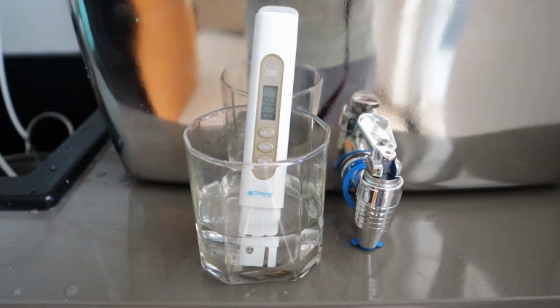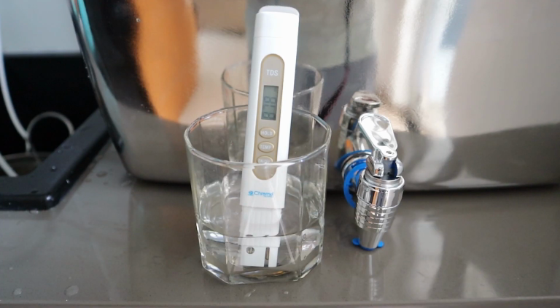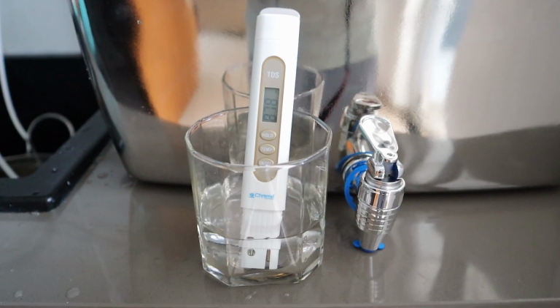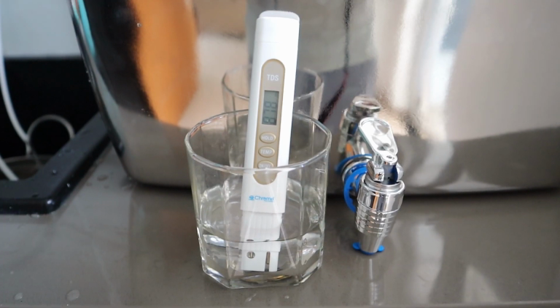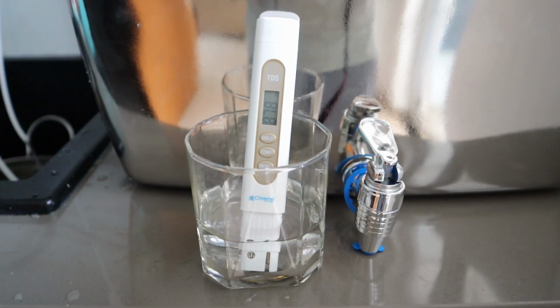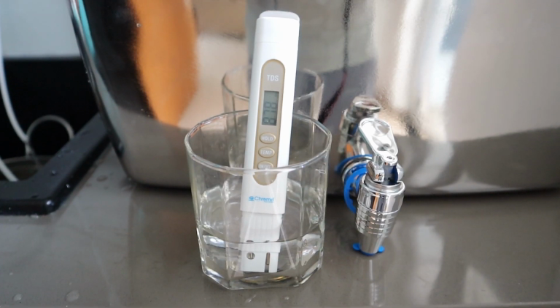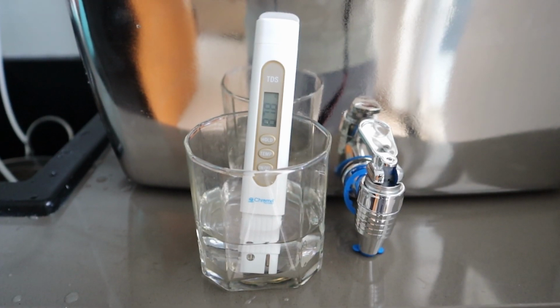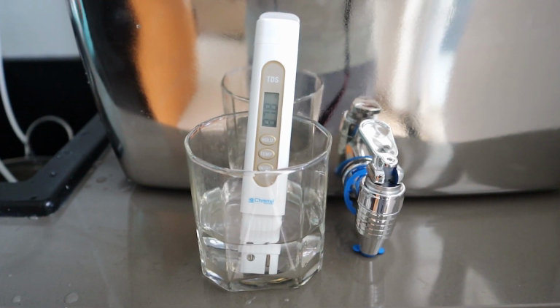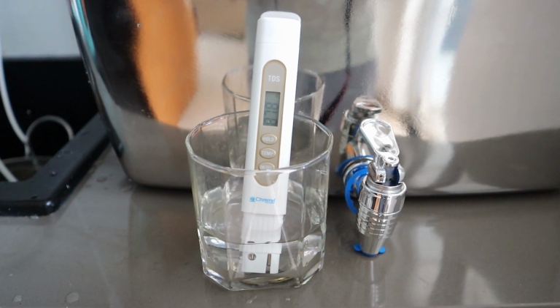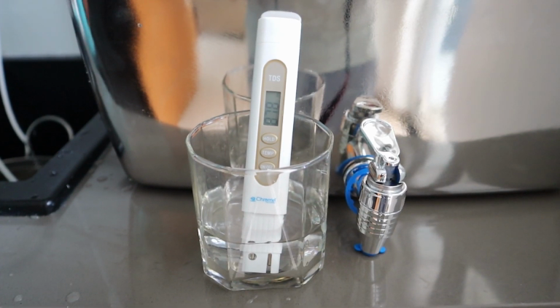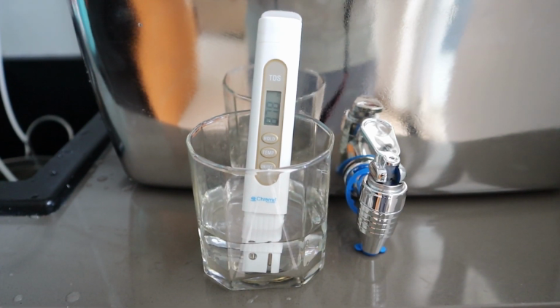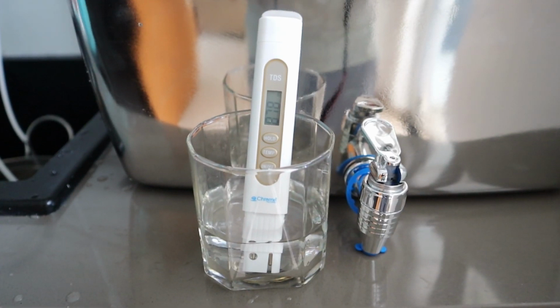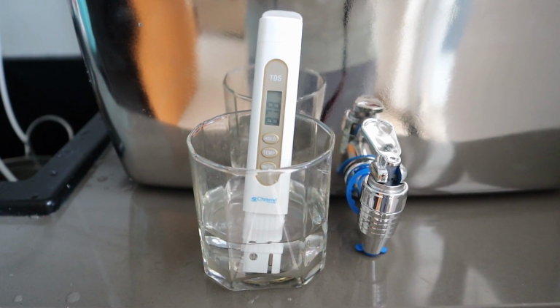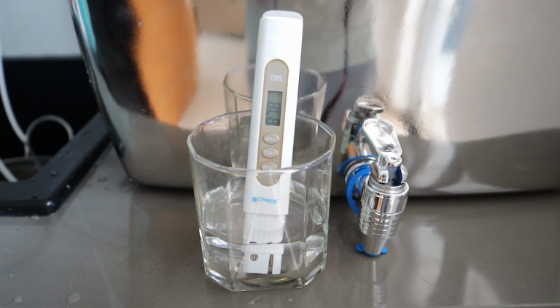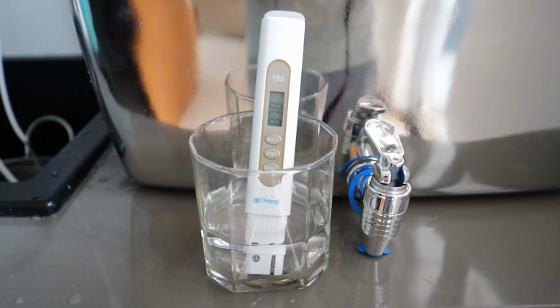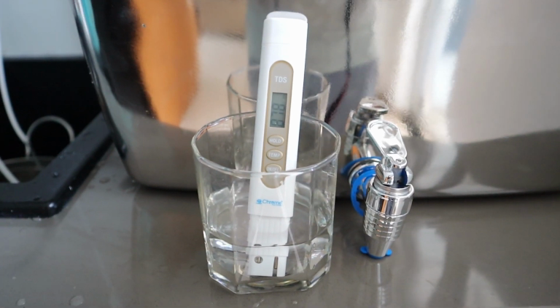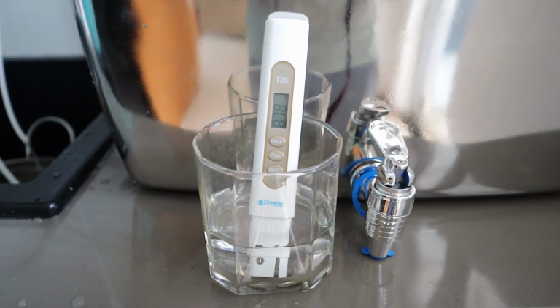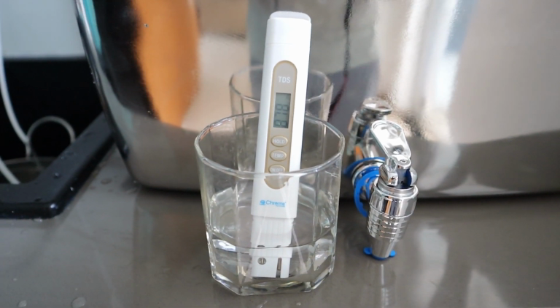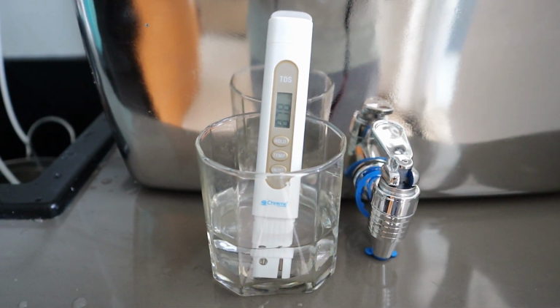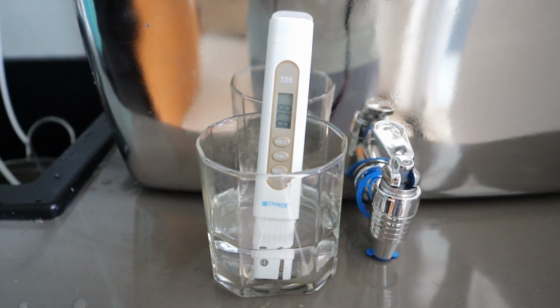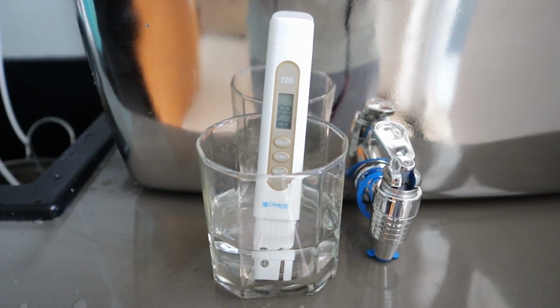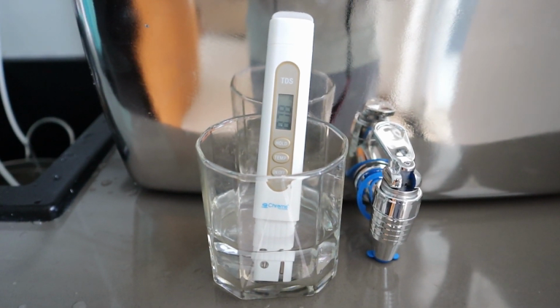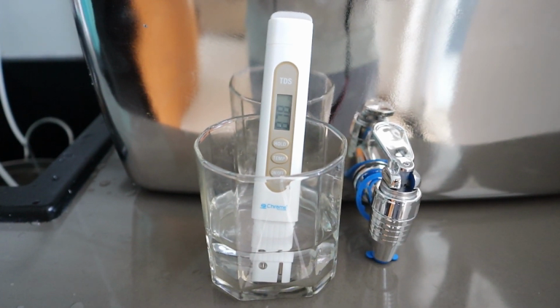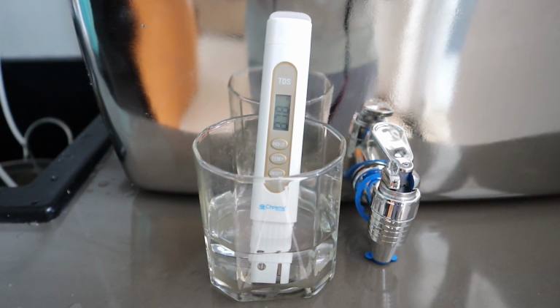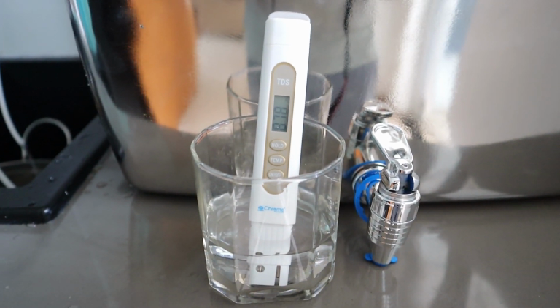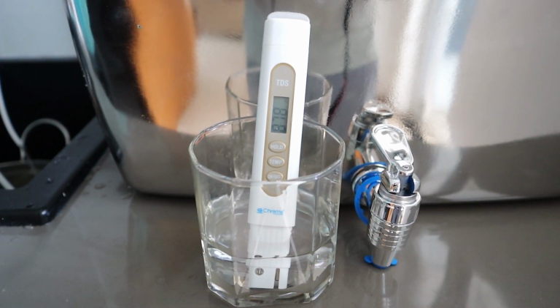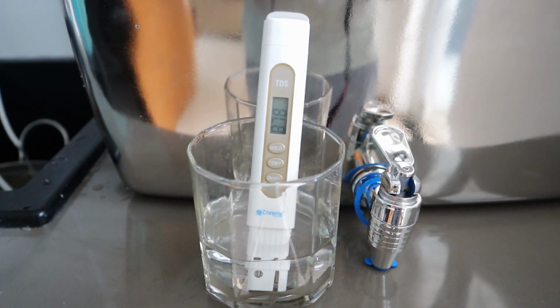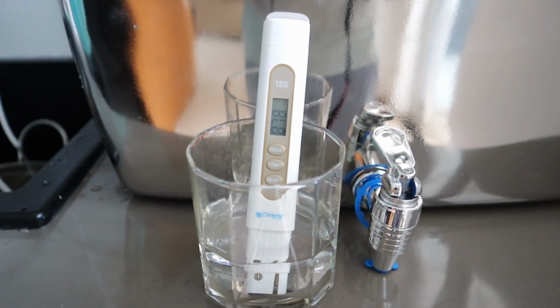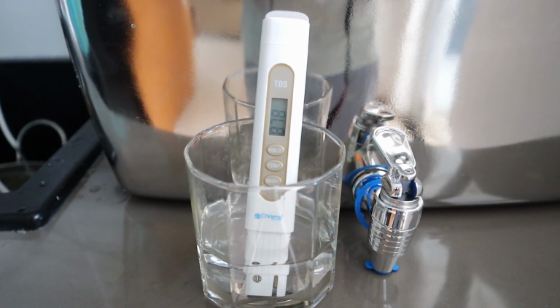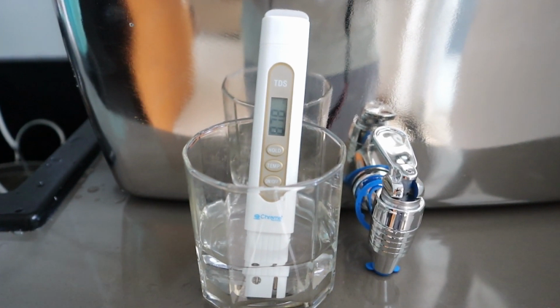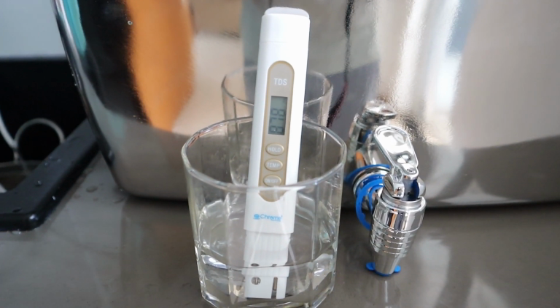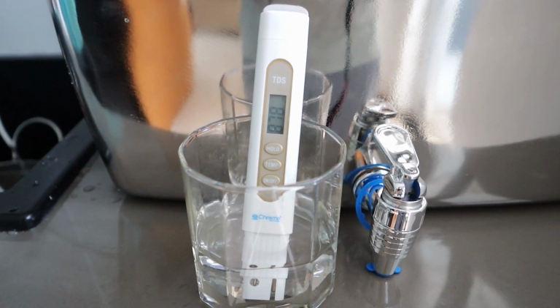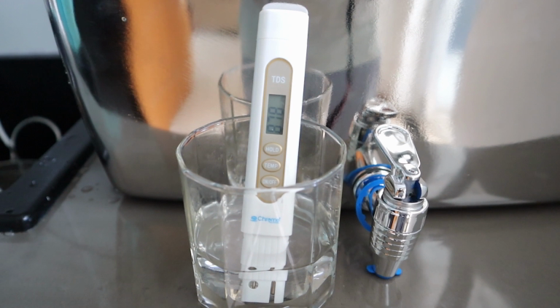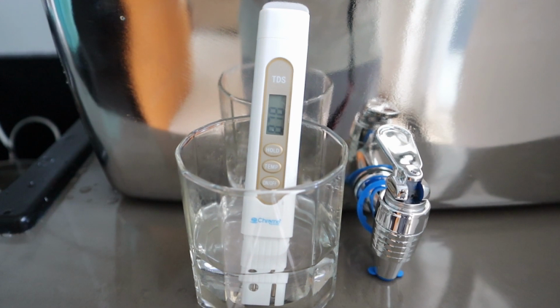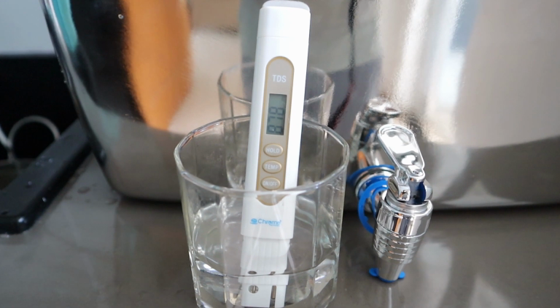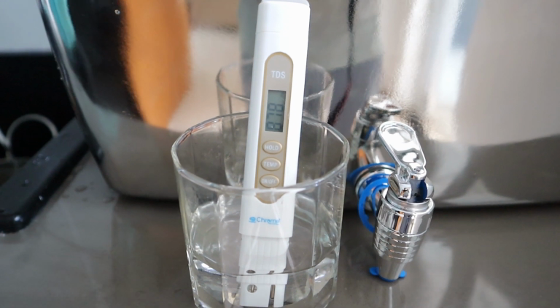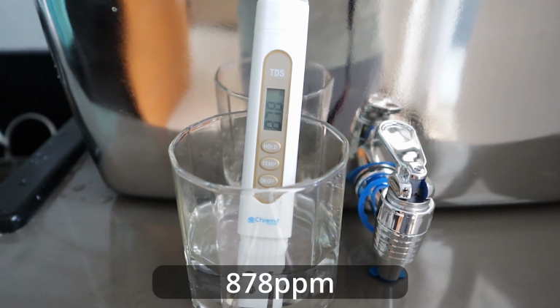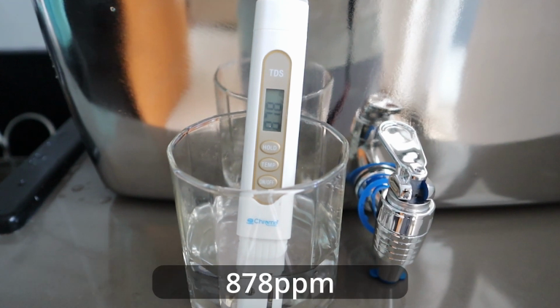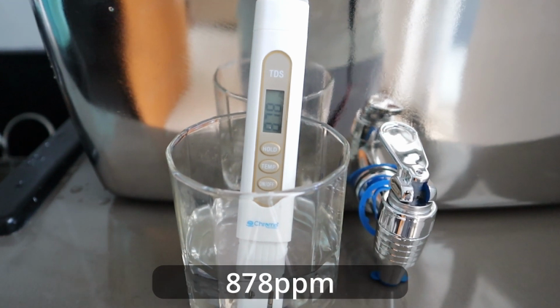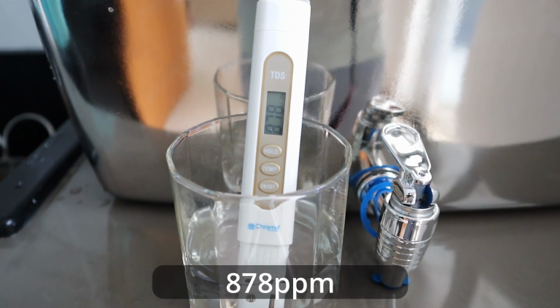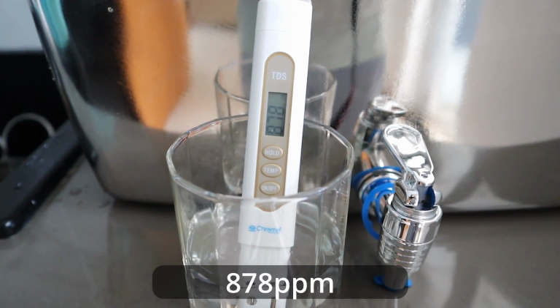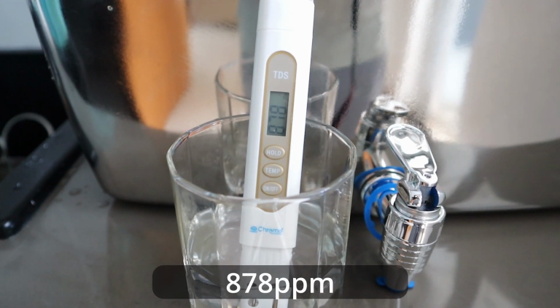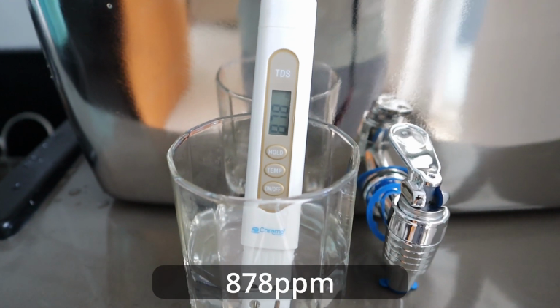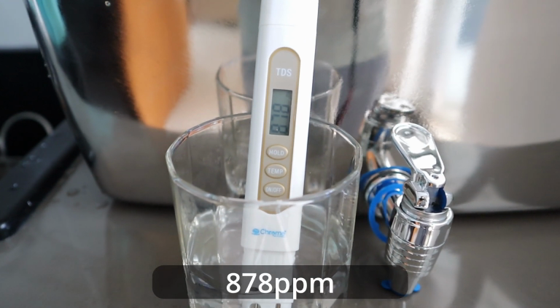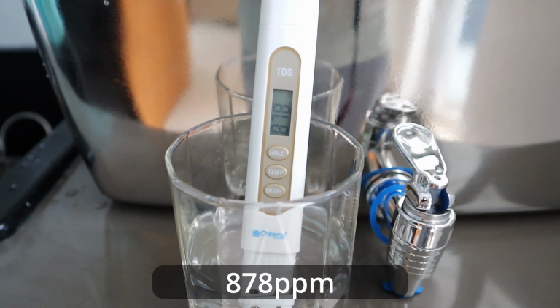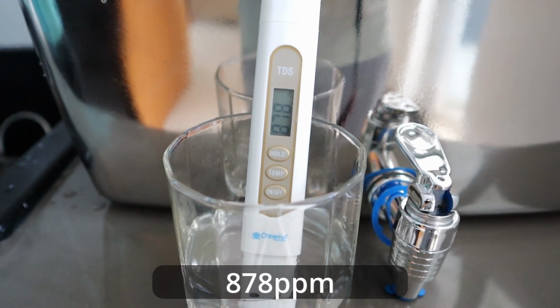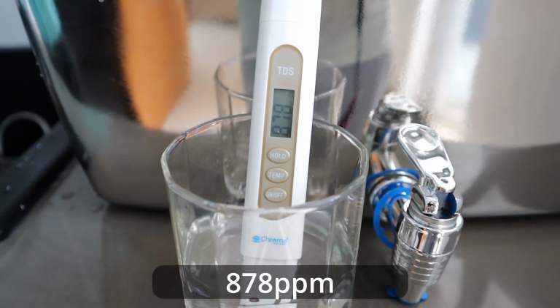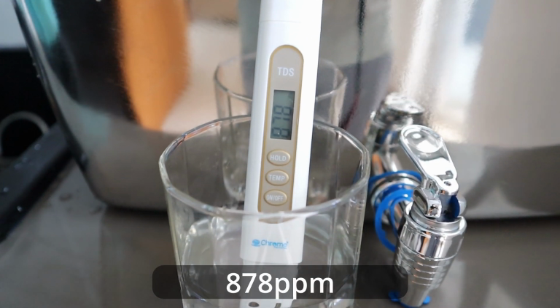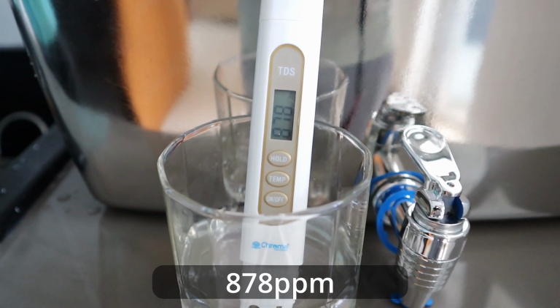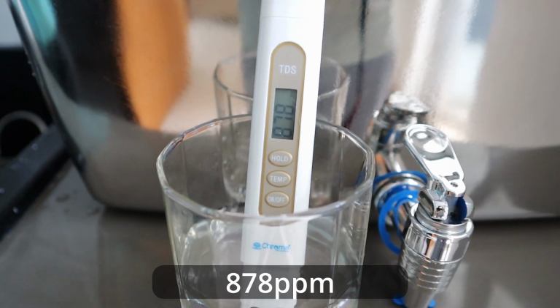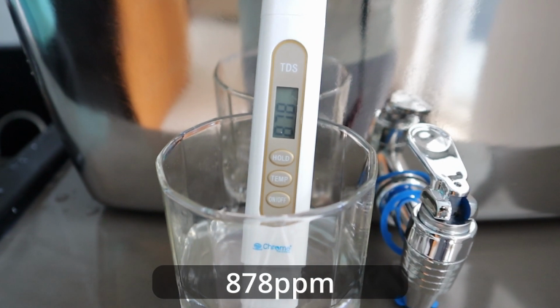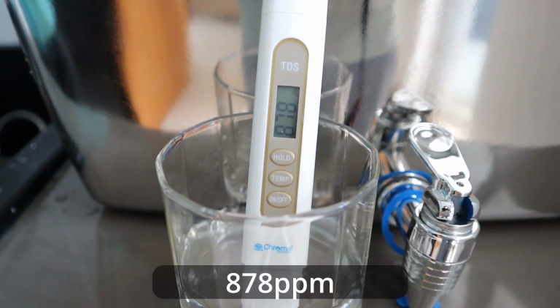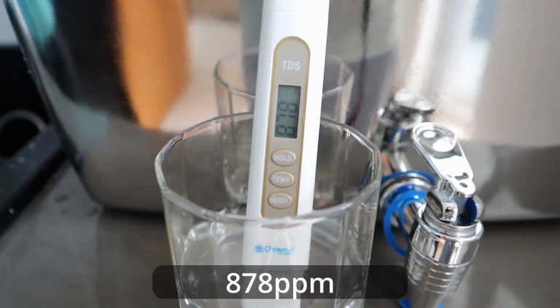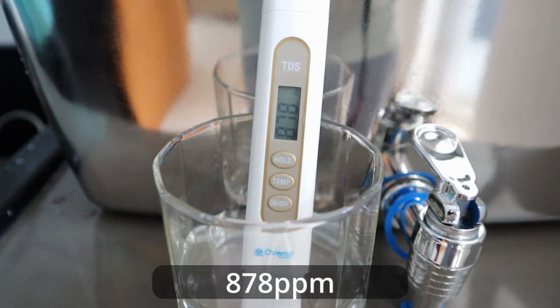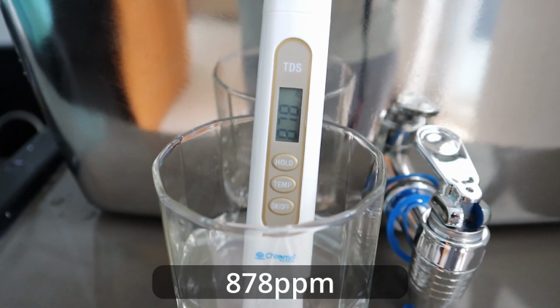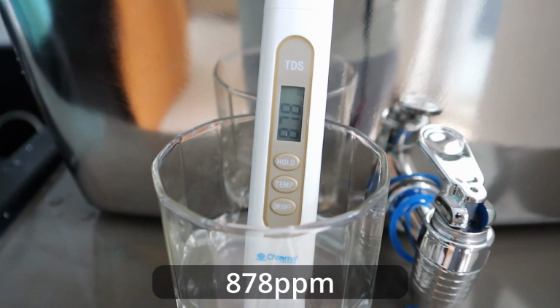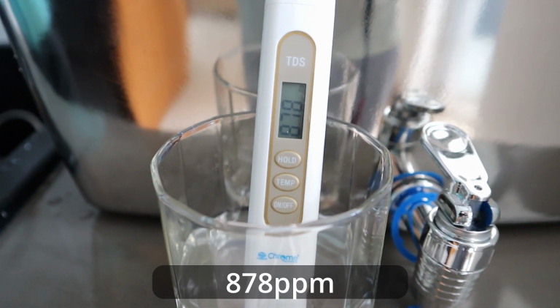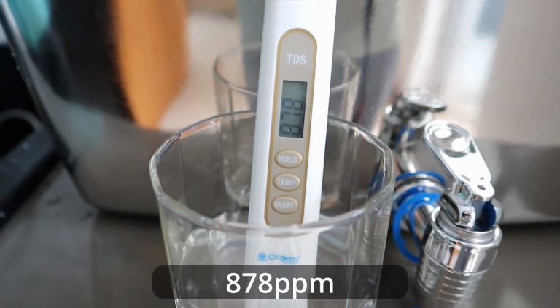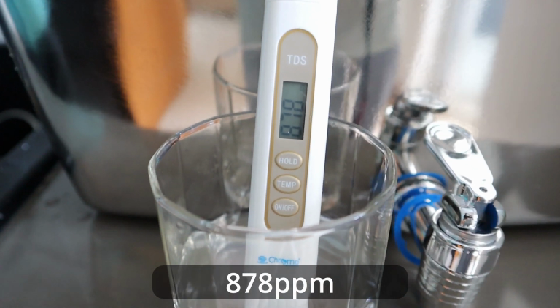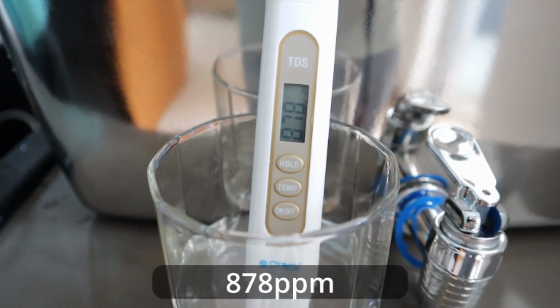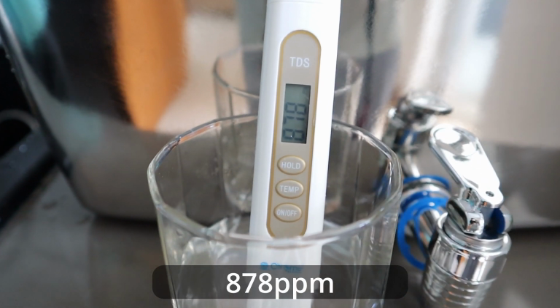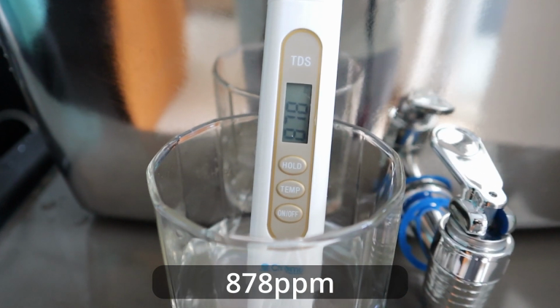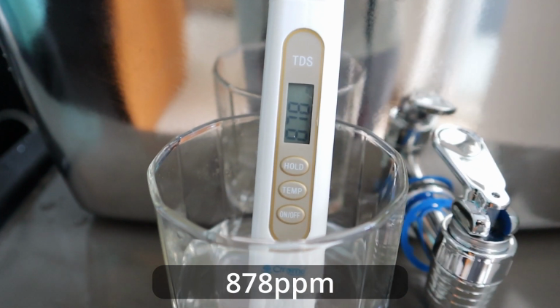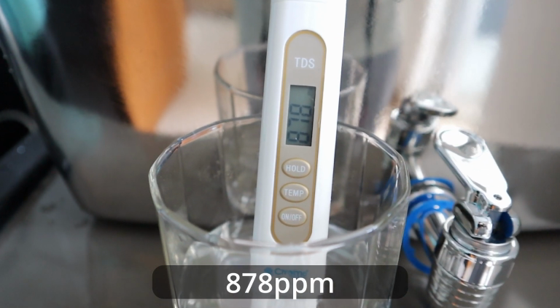Before we start, let's check the input TDS of the water in my house so we can measure the TDS of water after the filtration.